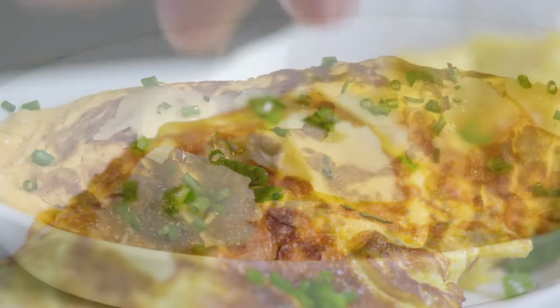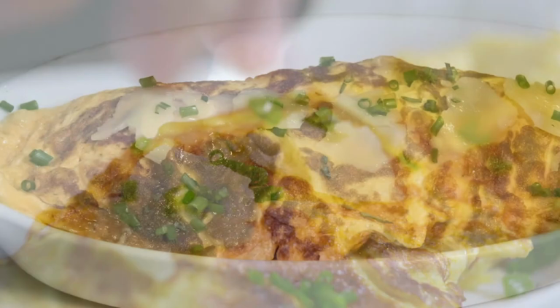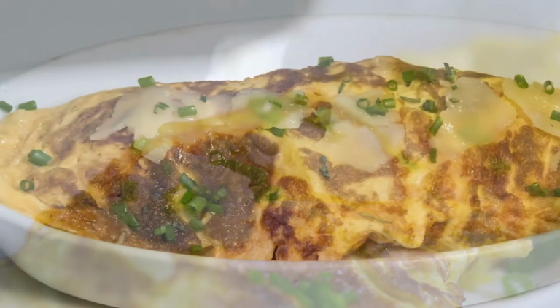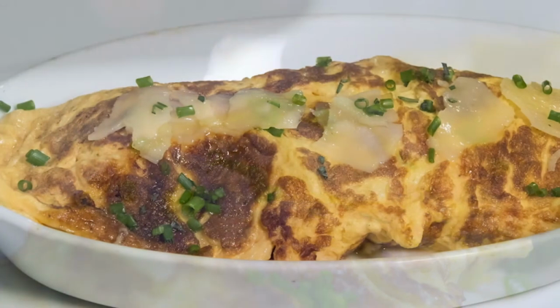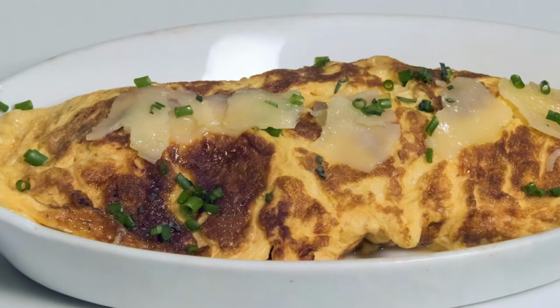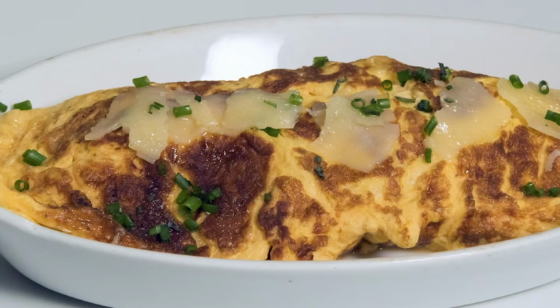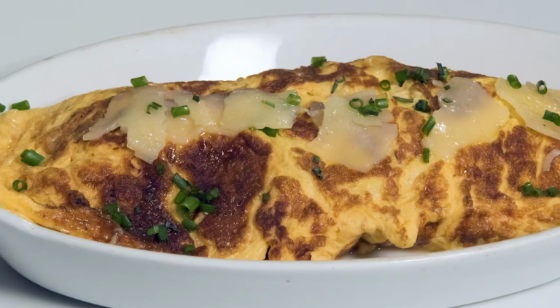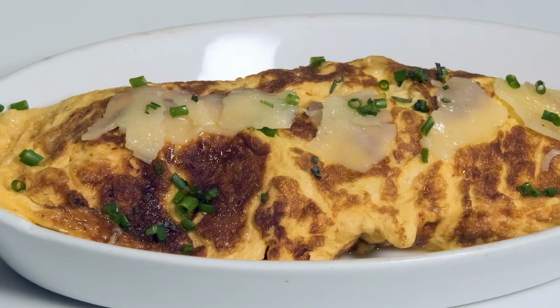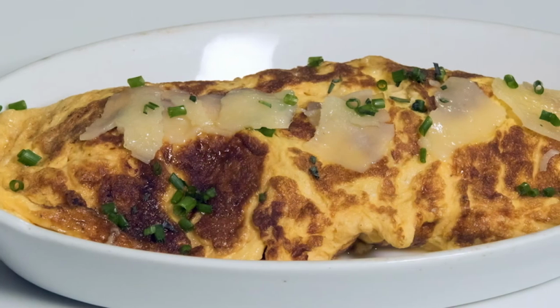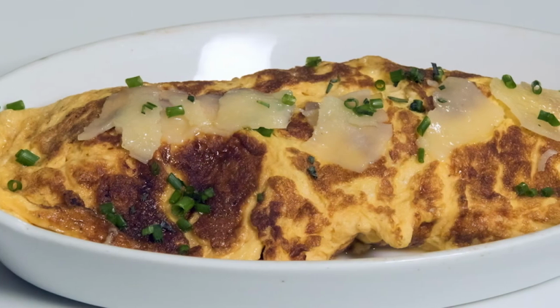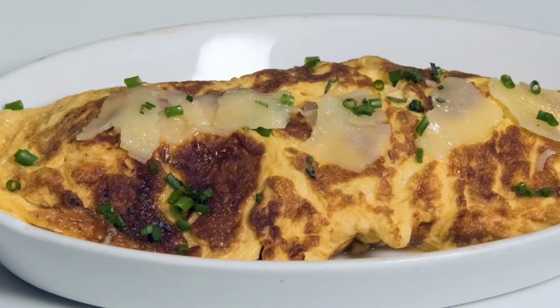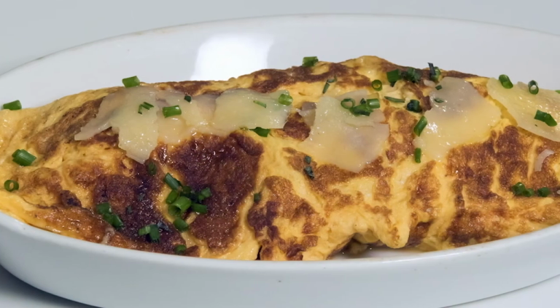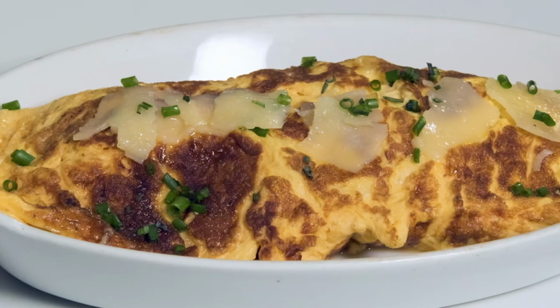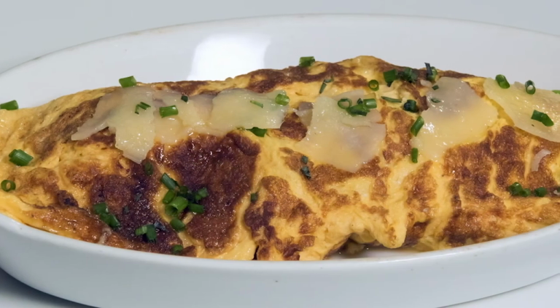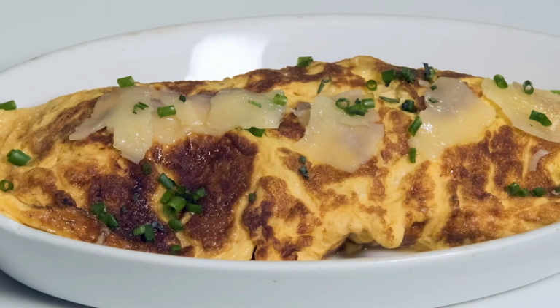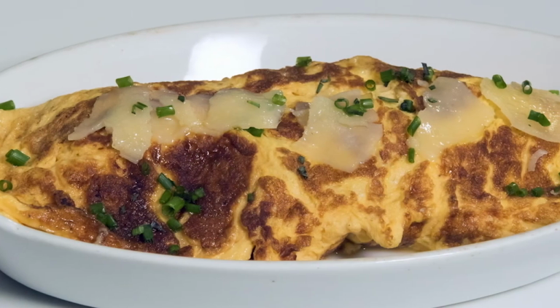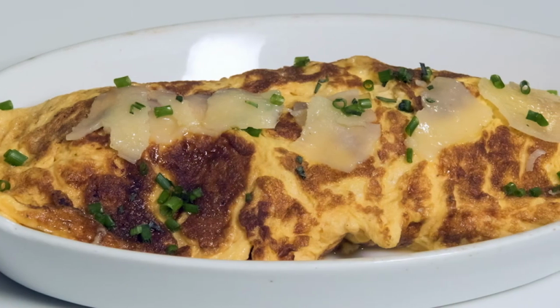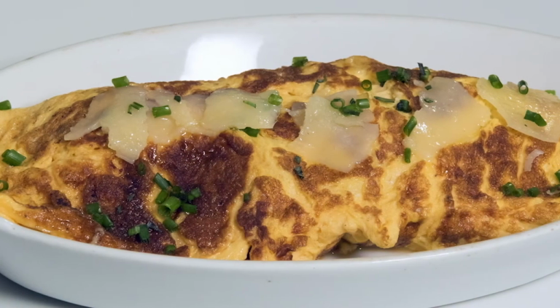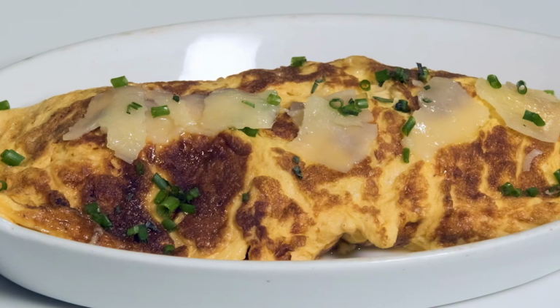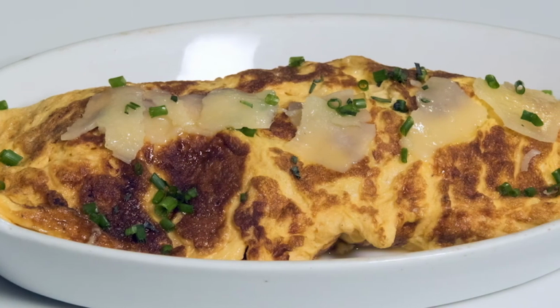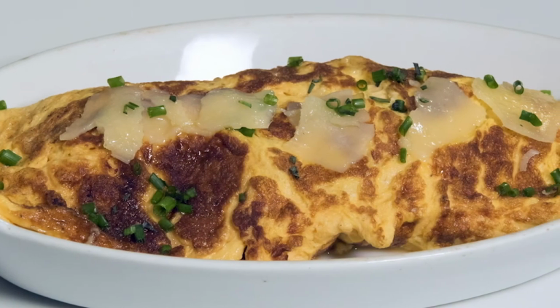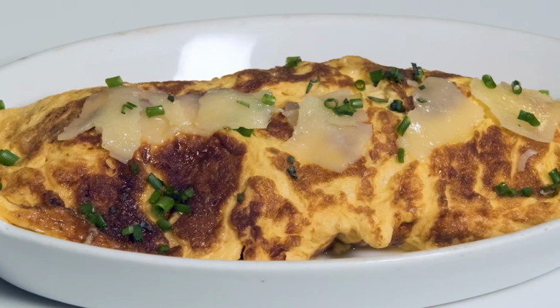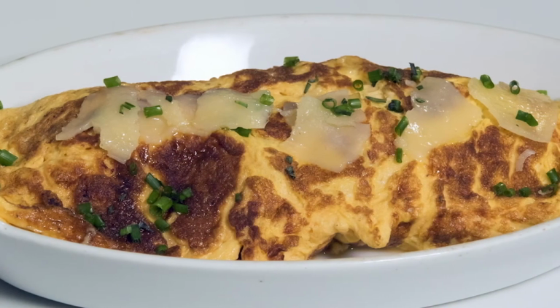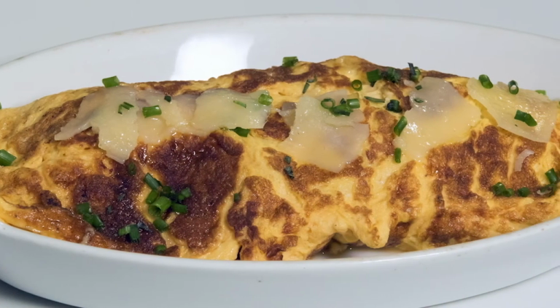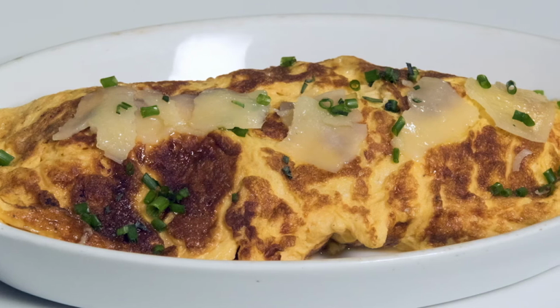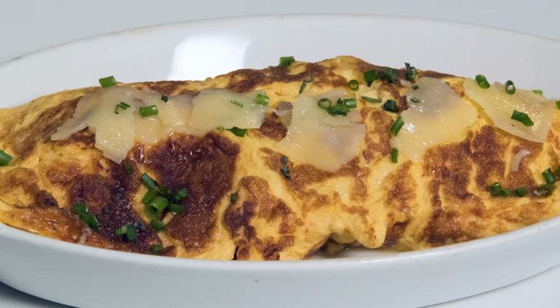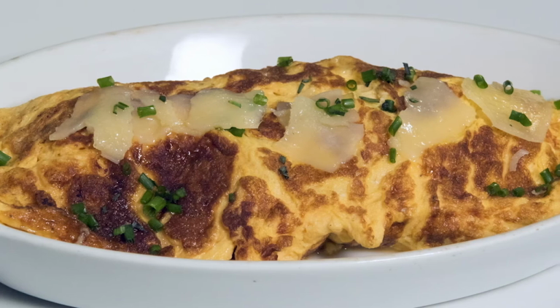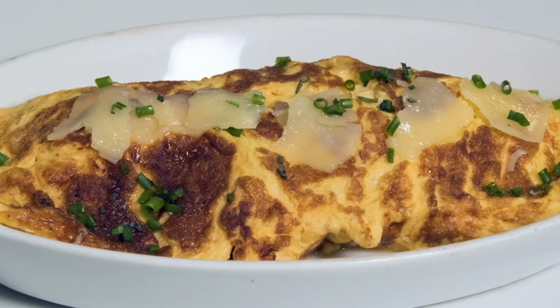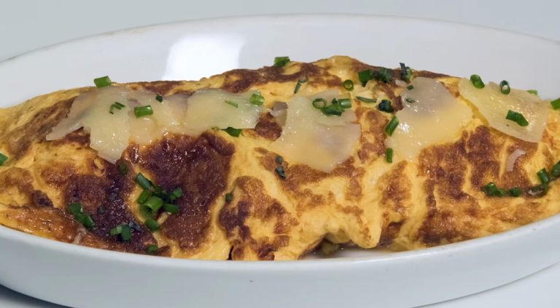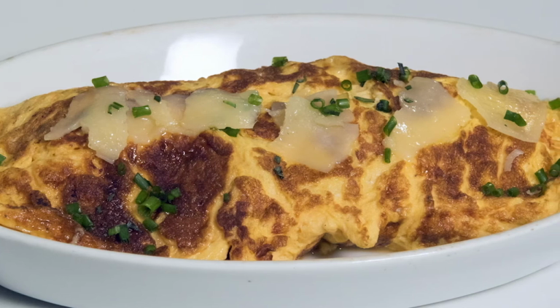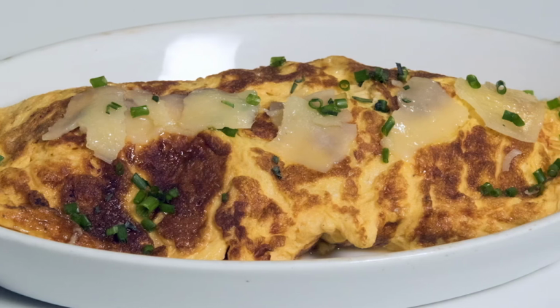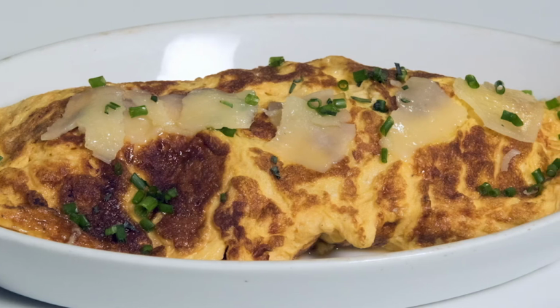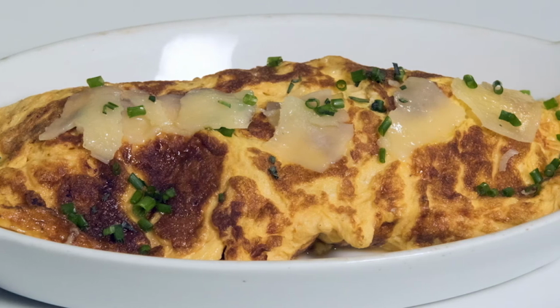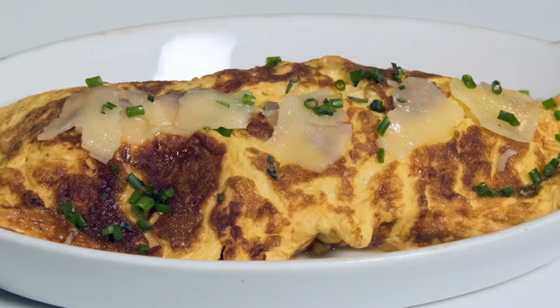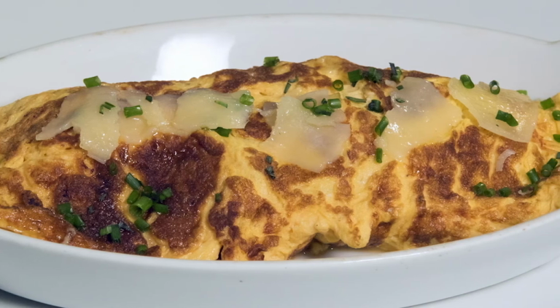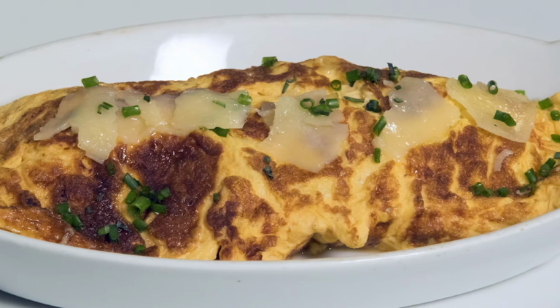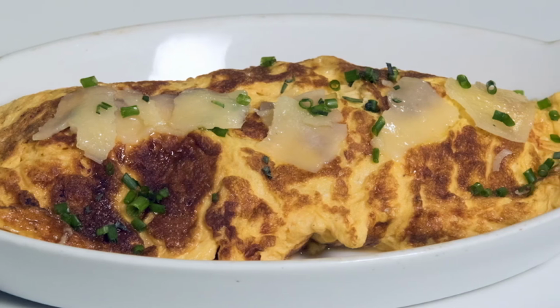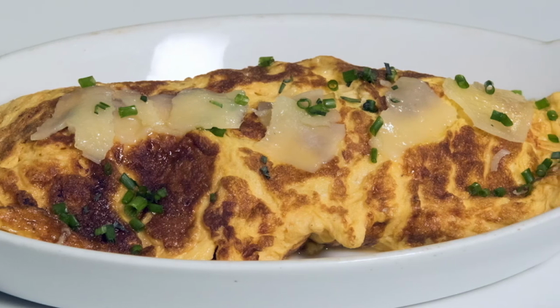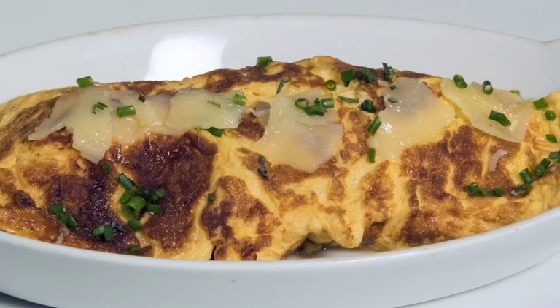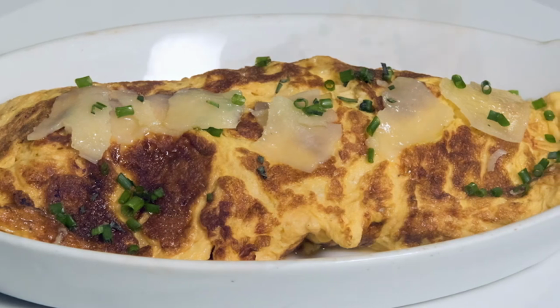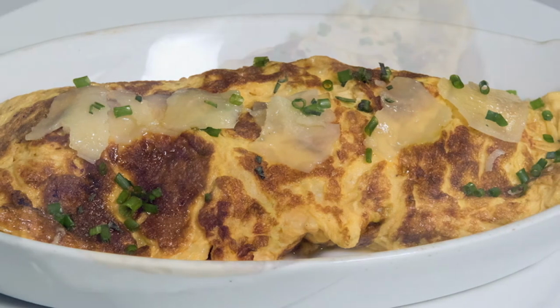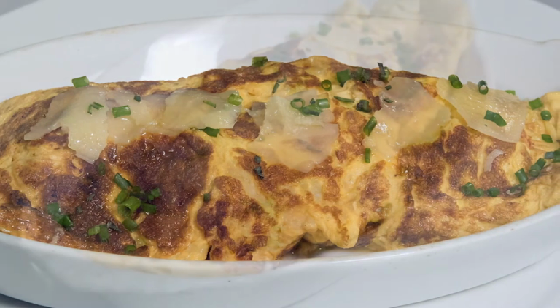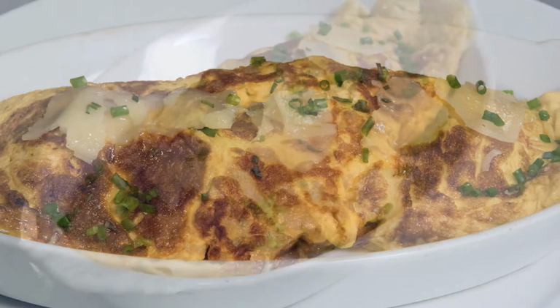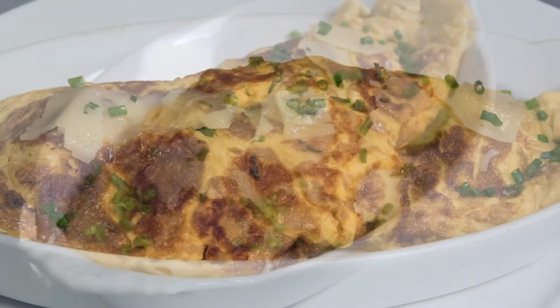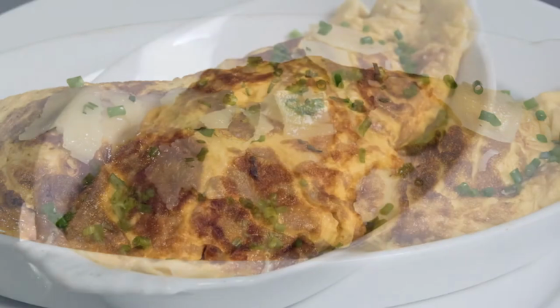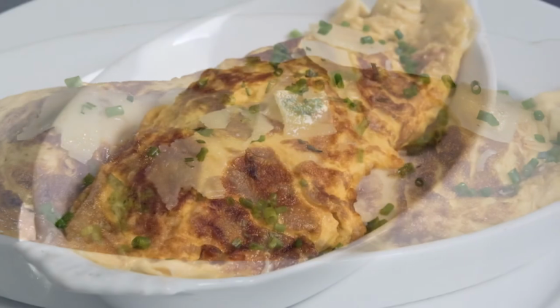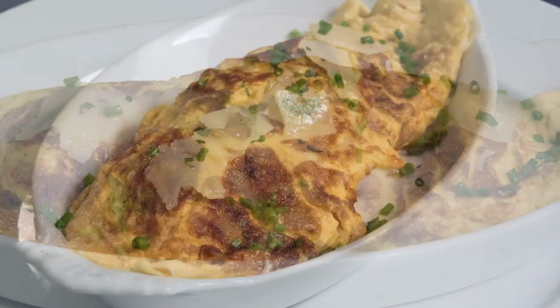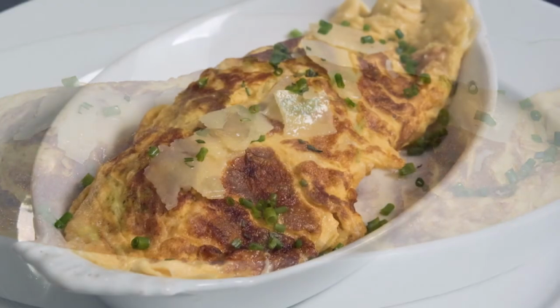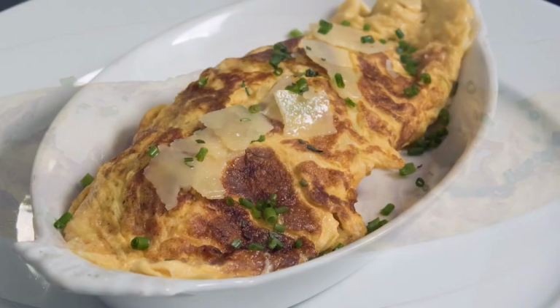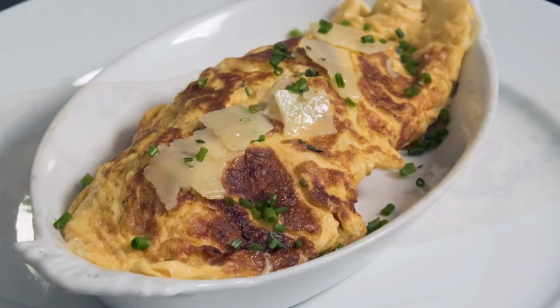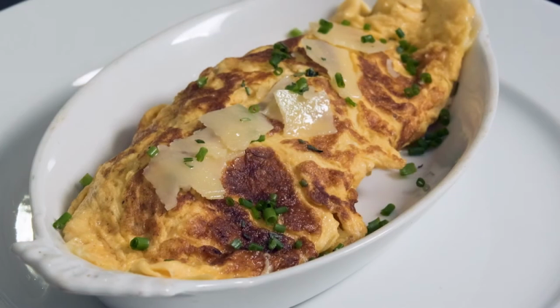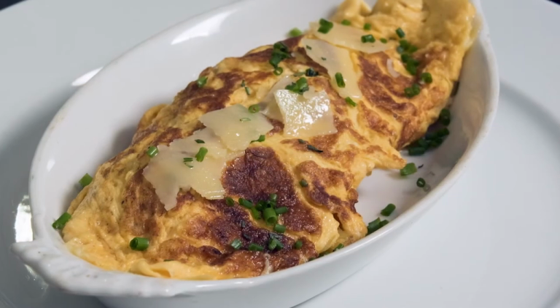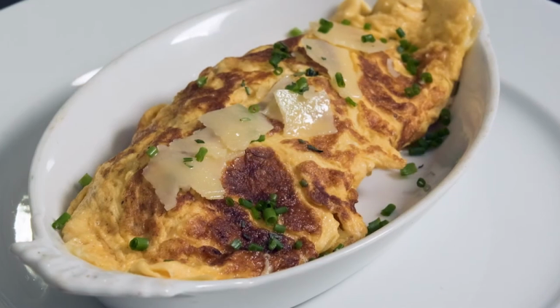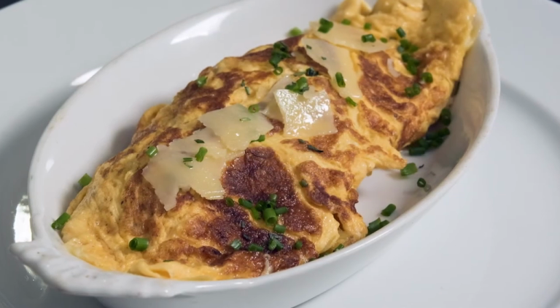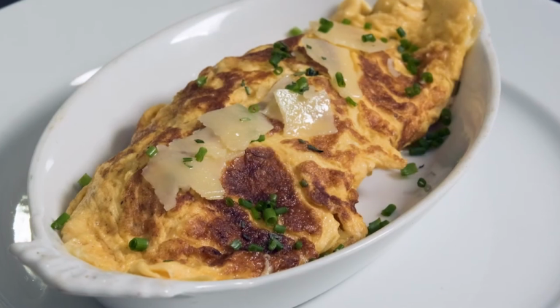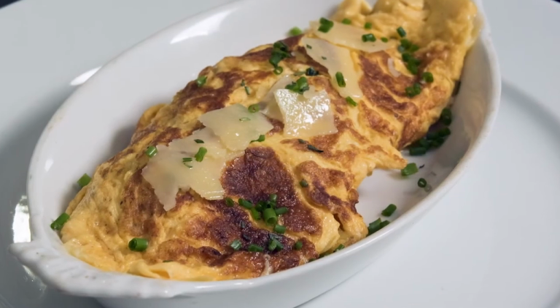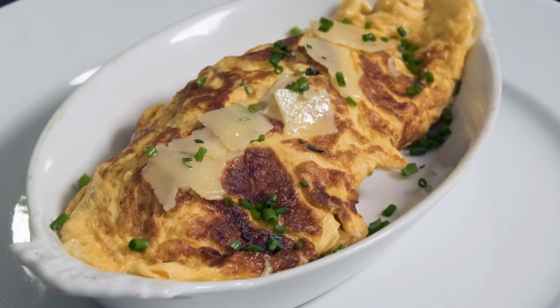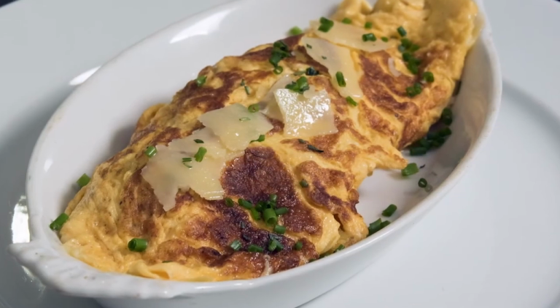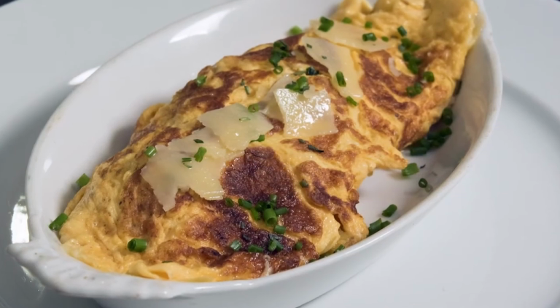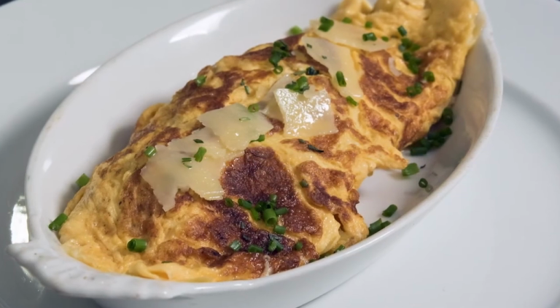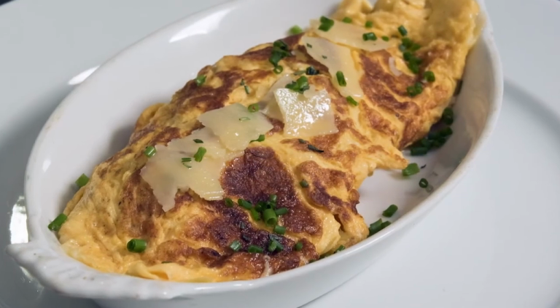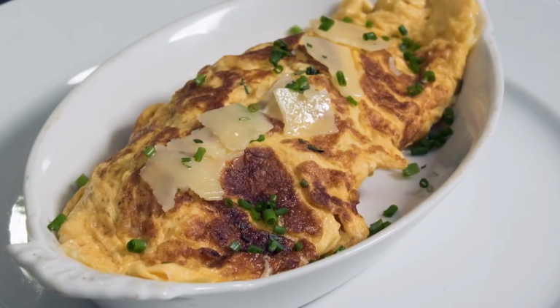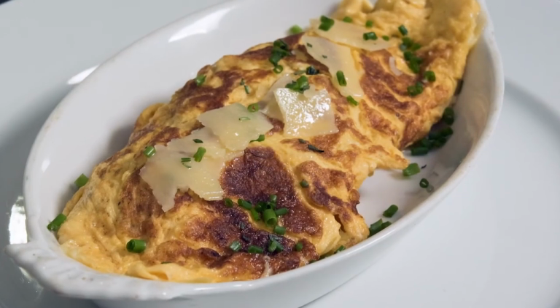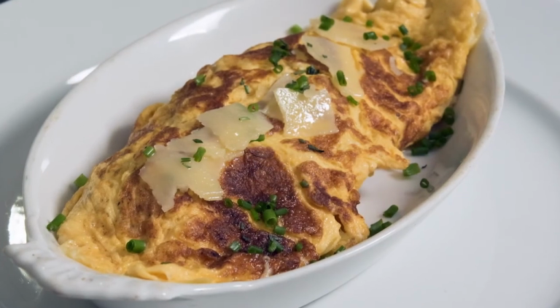Voilà, a very easy but very satisfying omelette au Beaufort from the Alps.